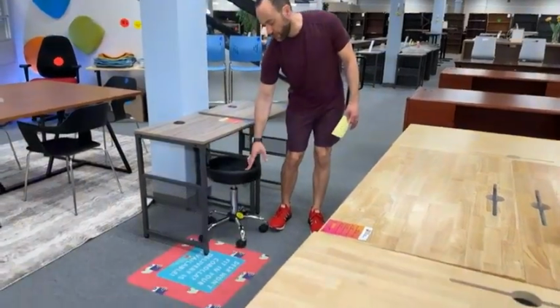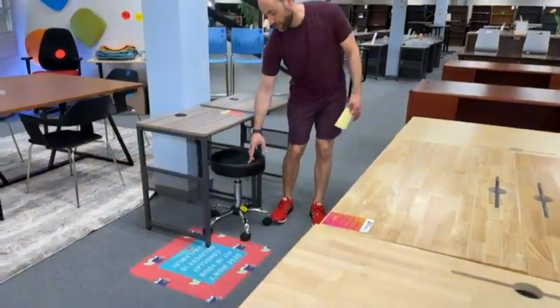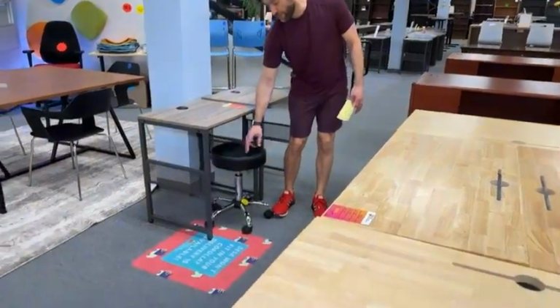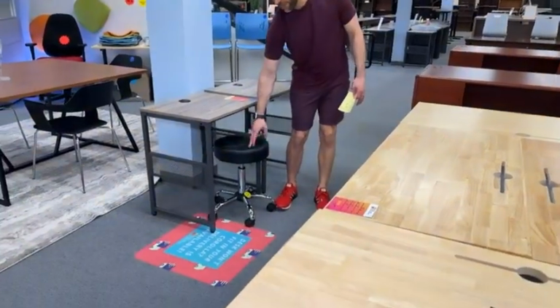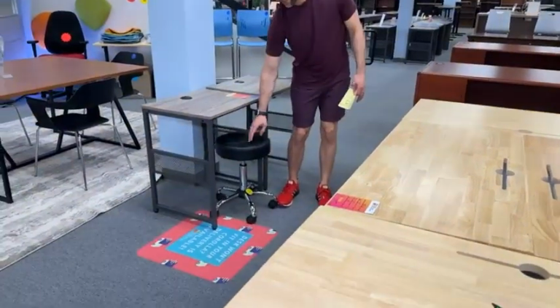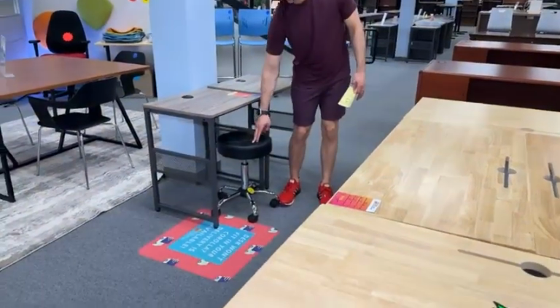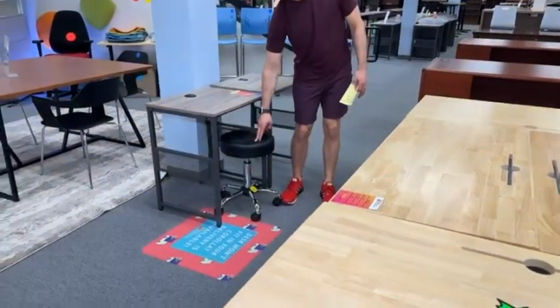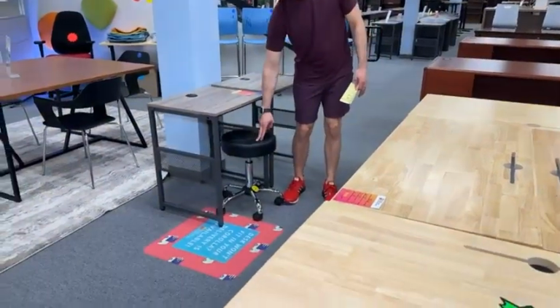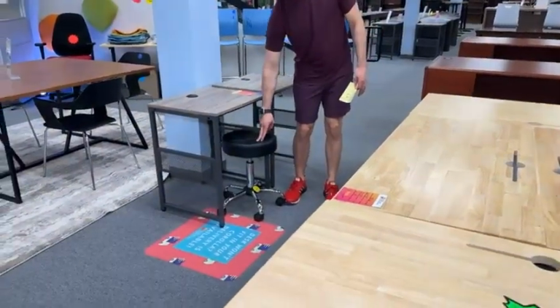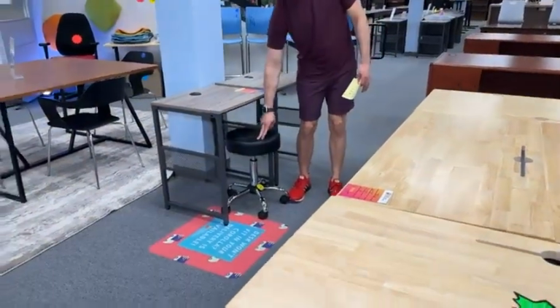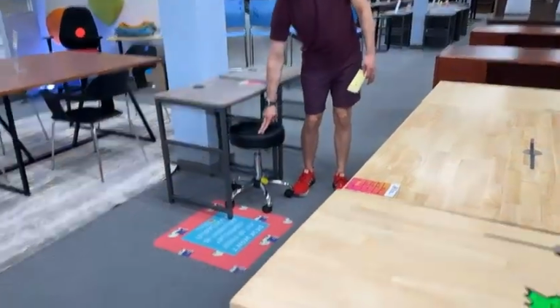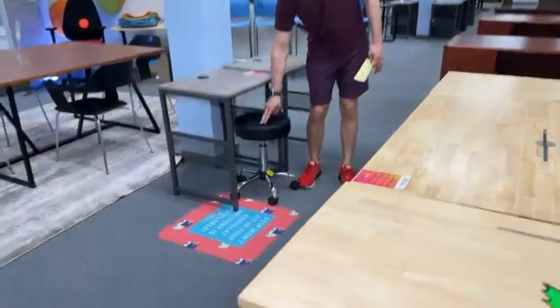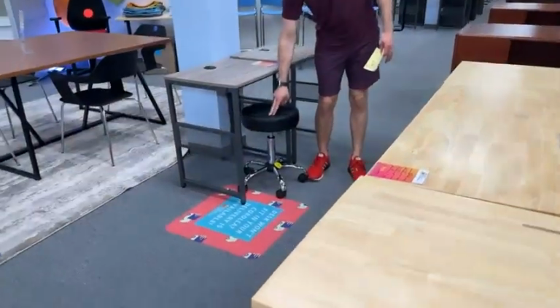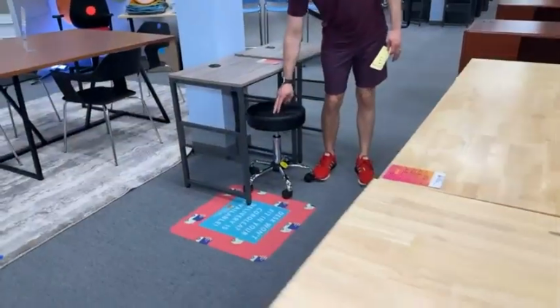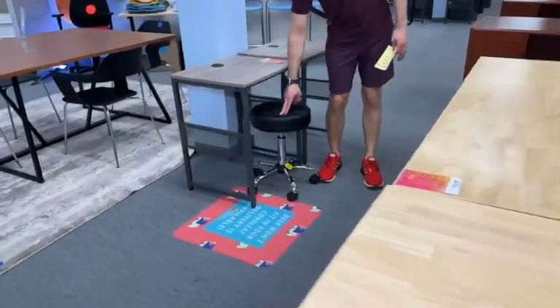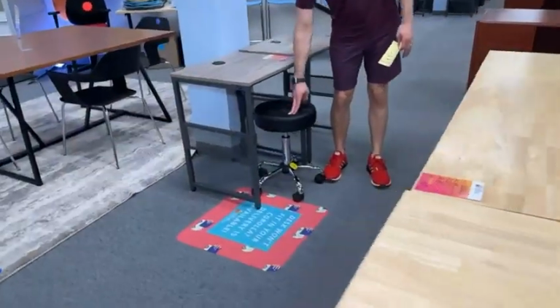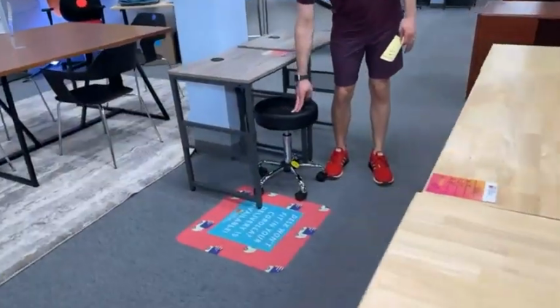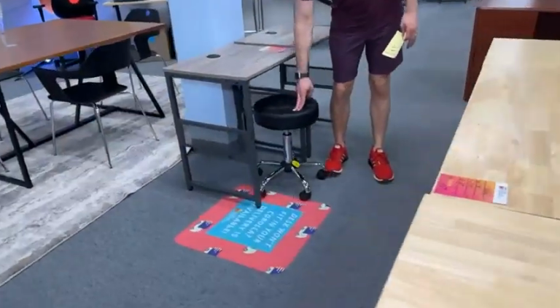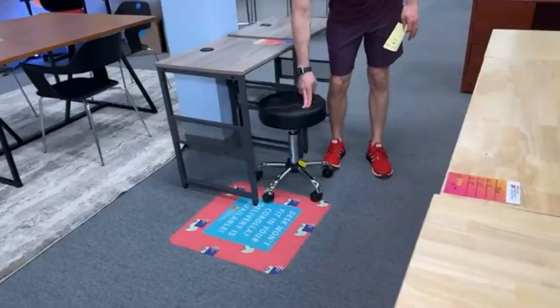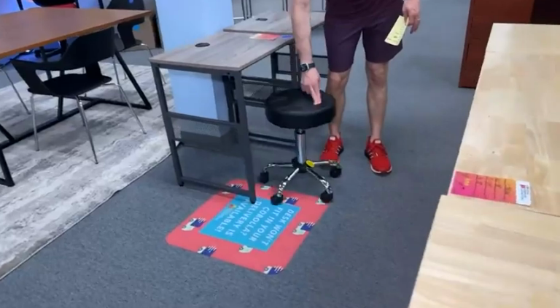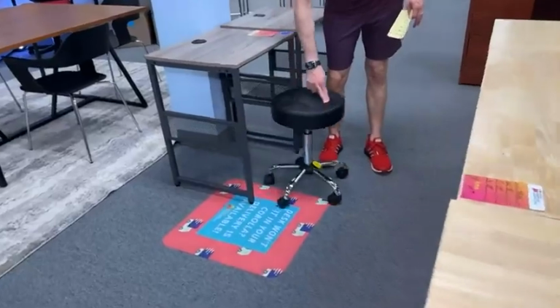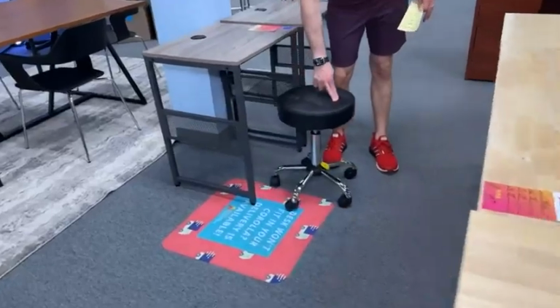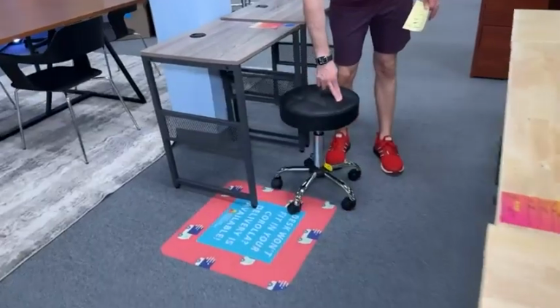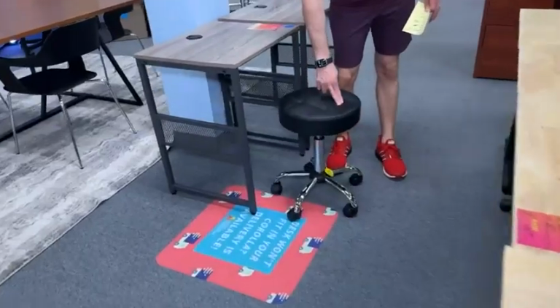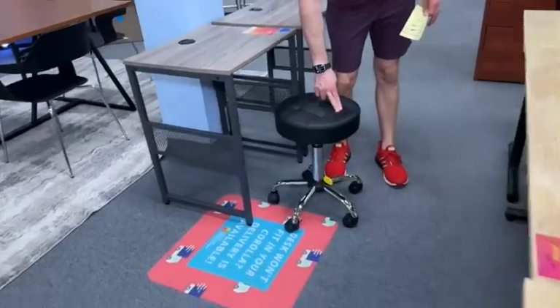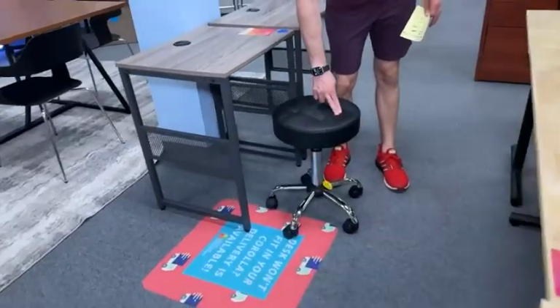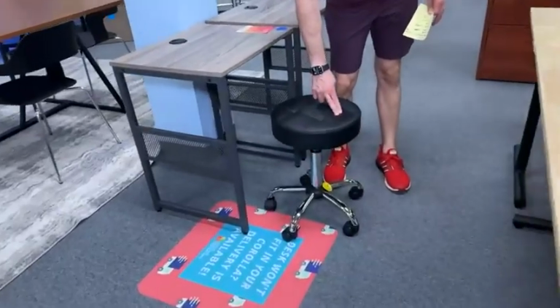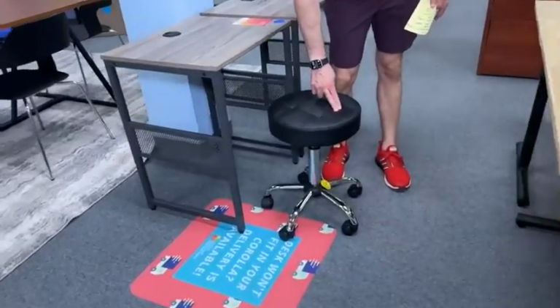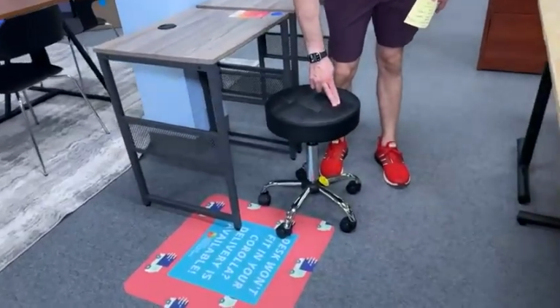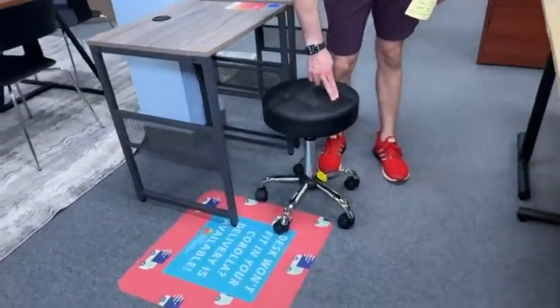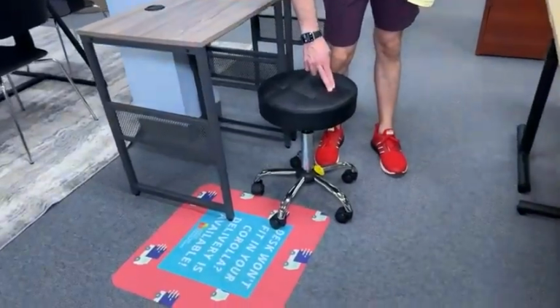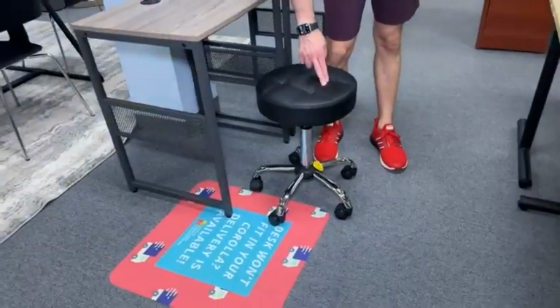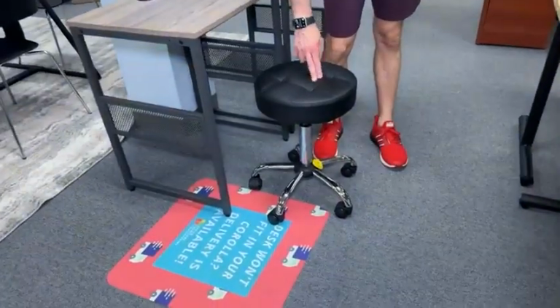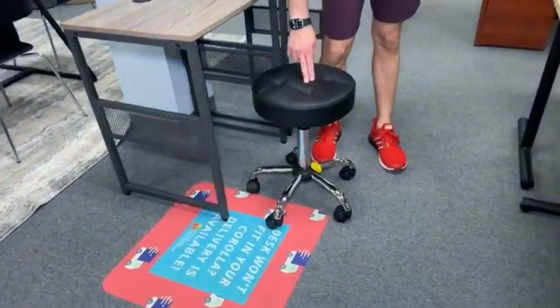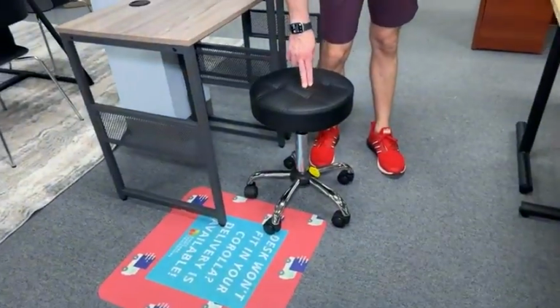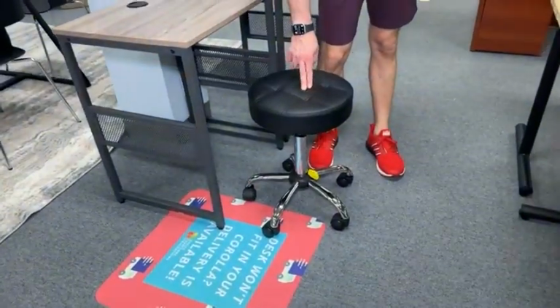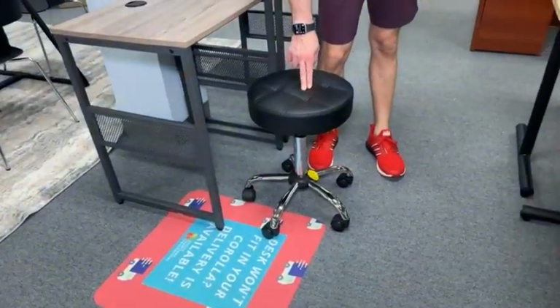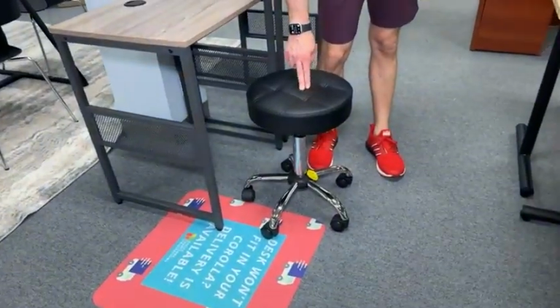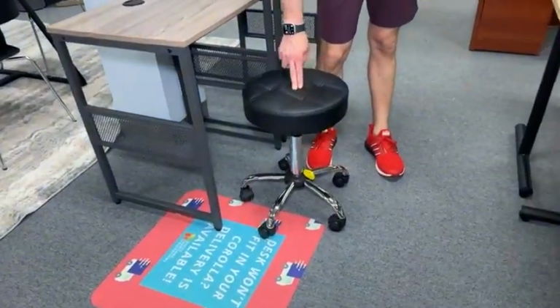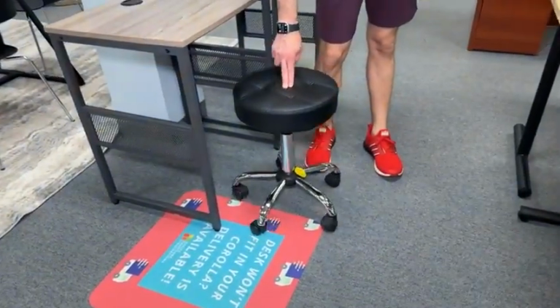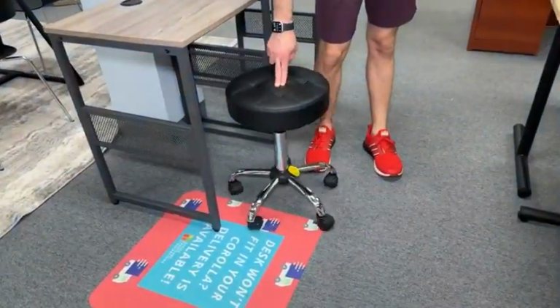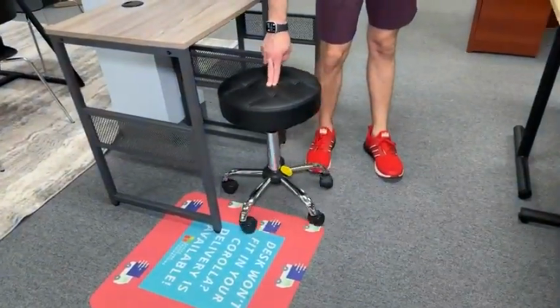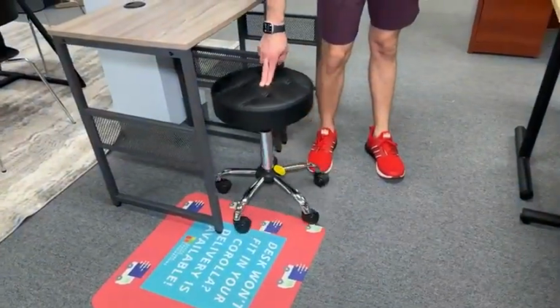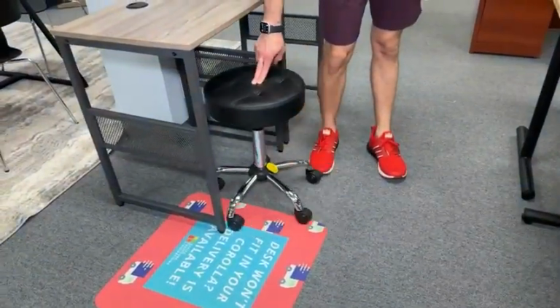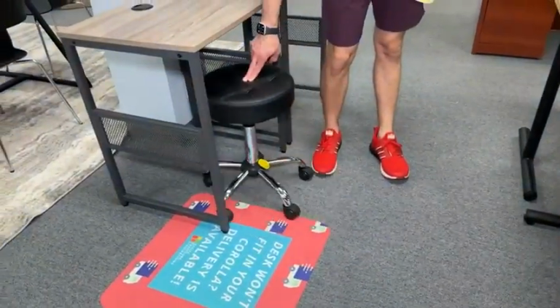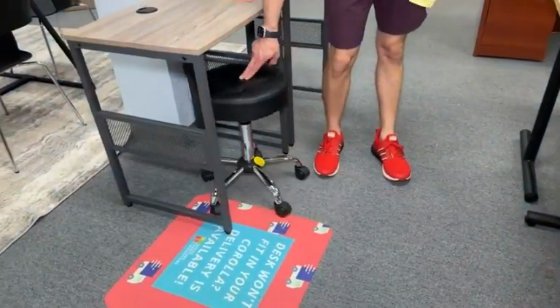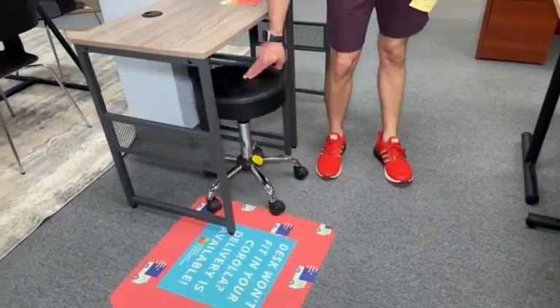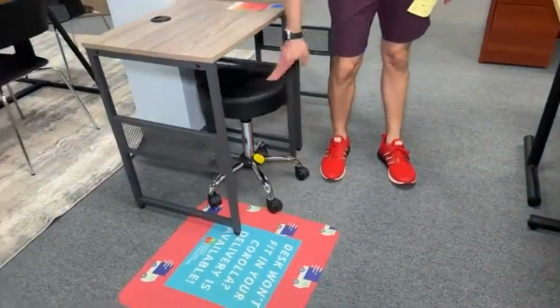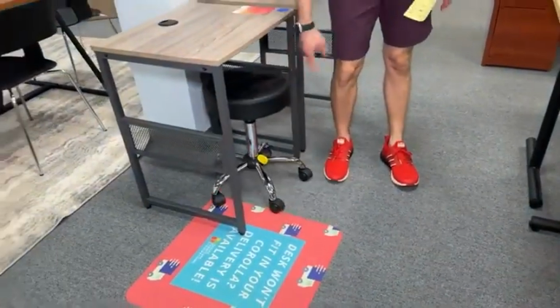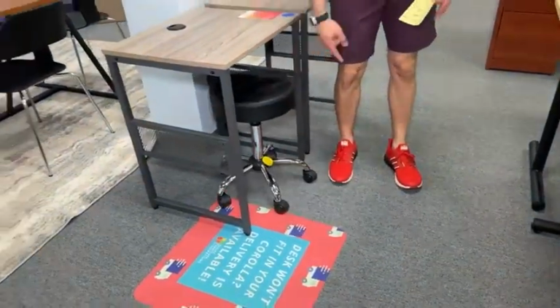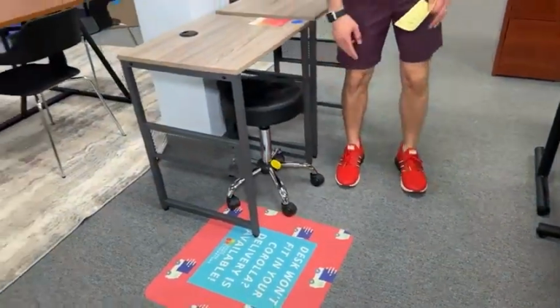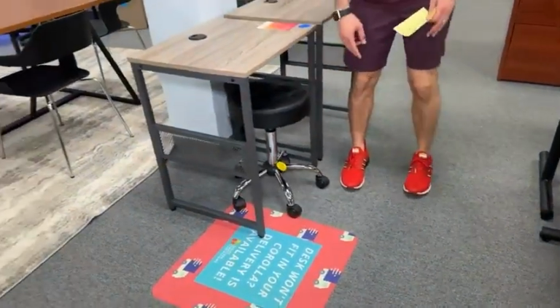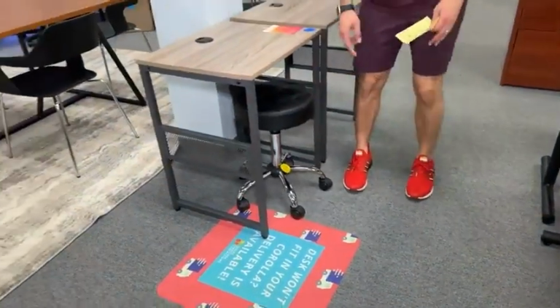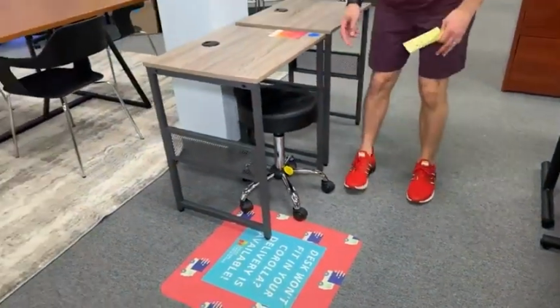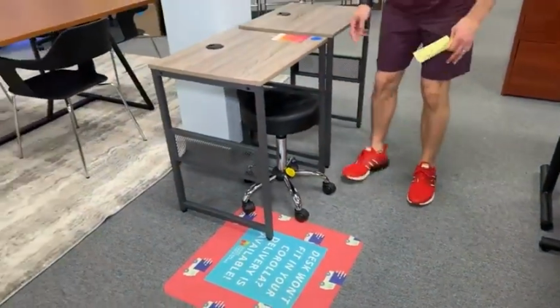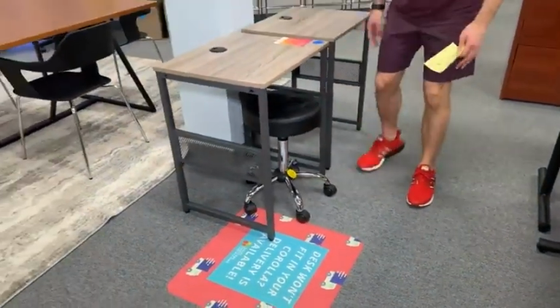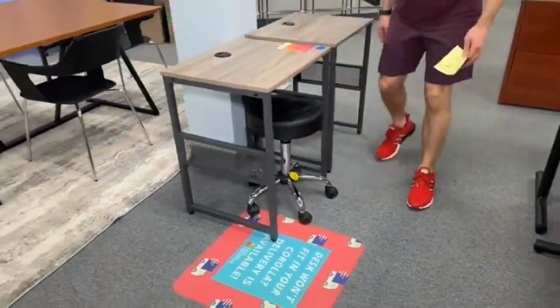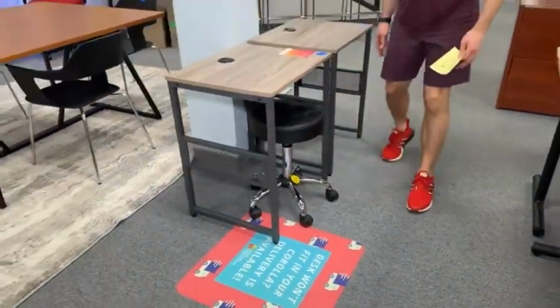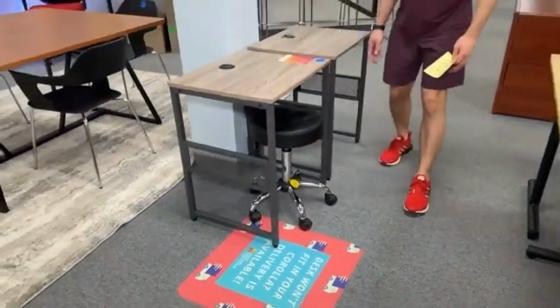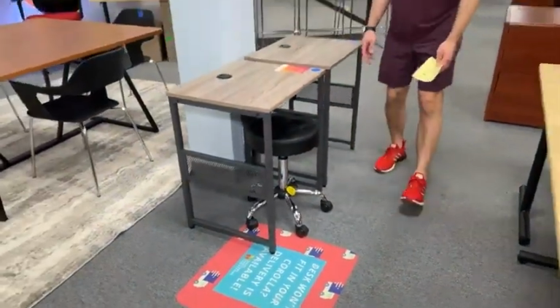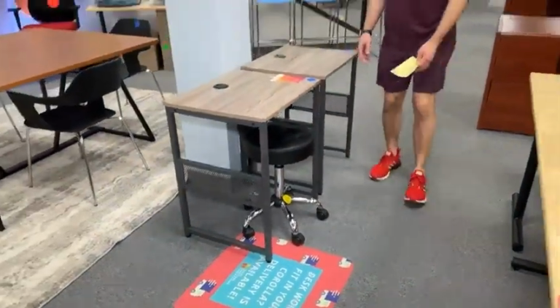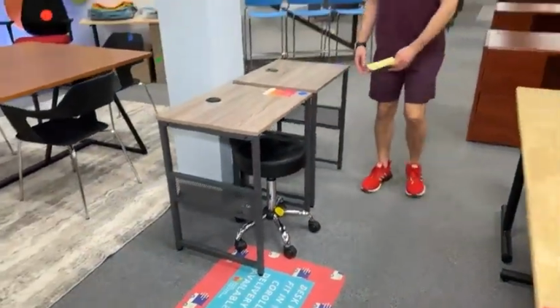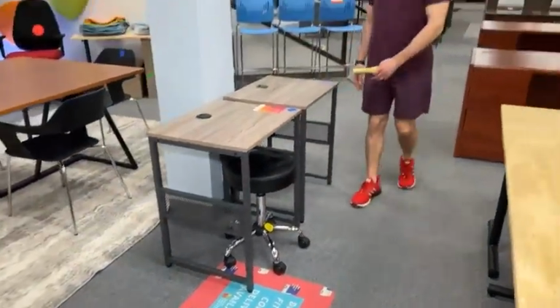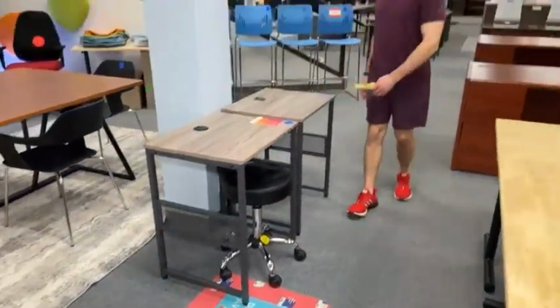These stools are new, come in multiple colors, and are $69.99. They go up and down — you can pretend to be a doctor, but try not to practice actual doctoring.